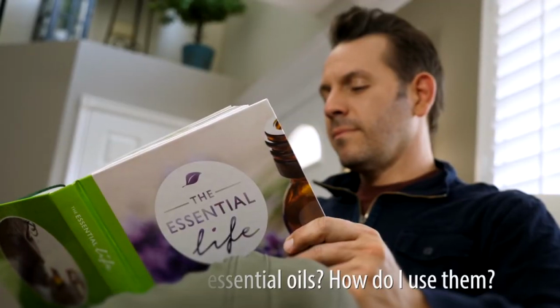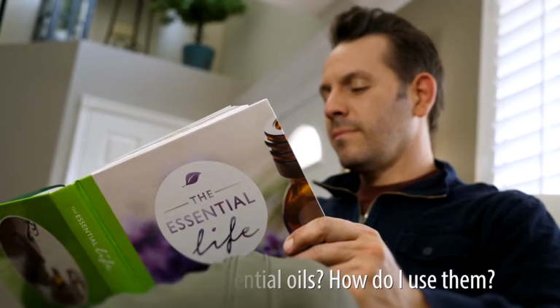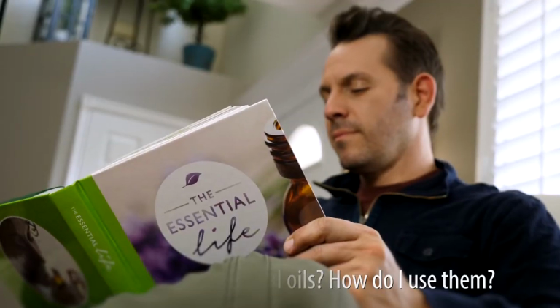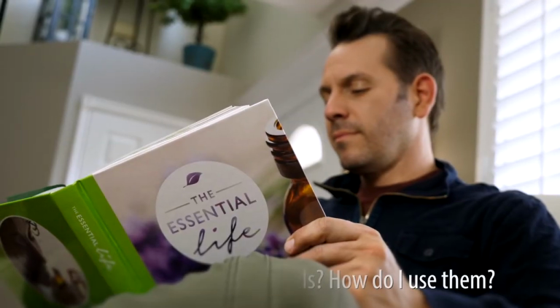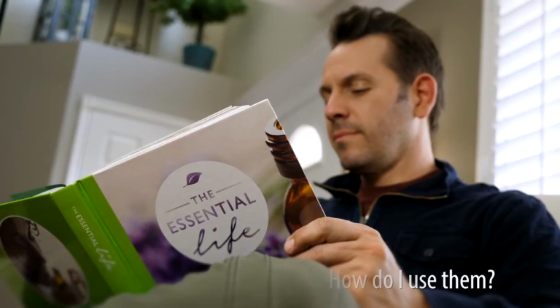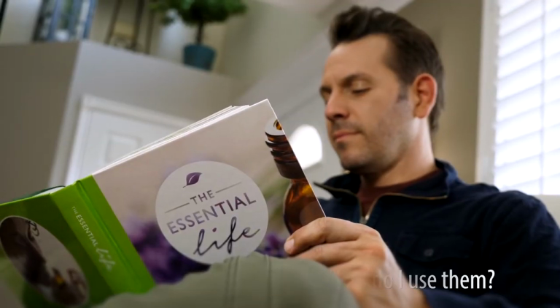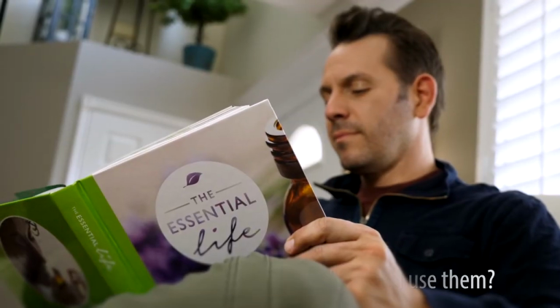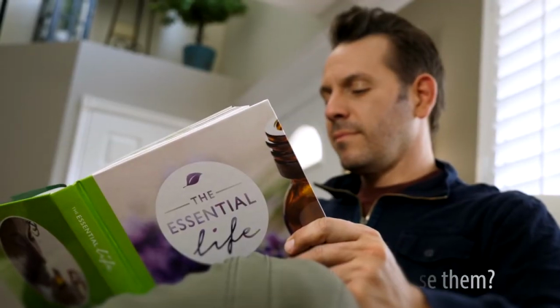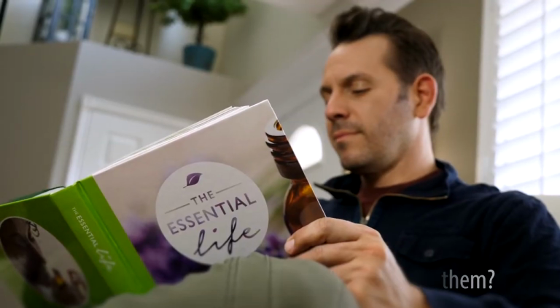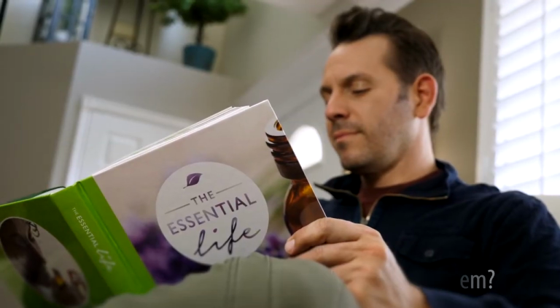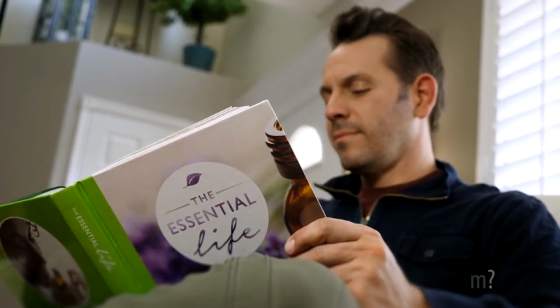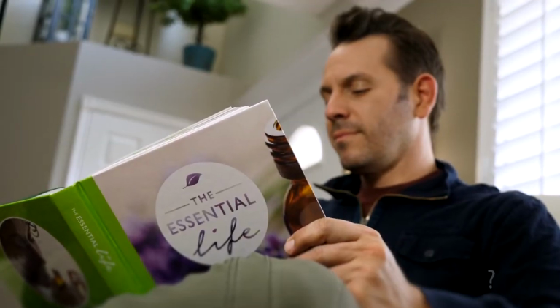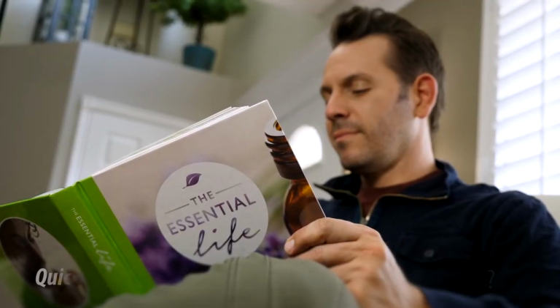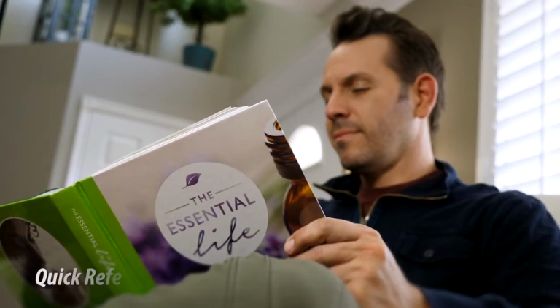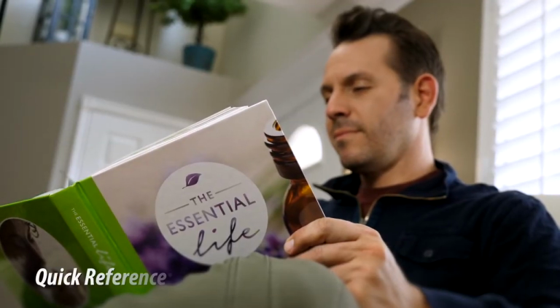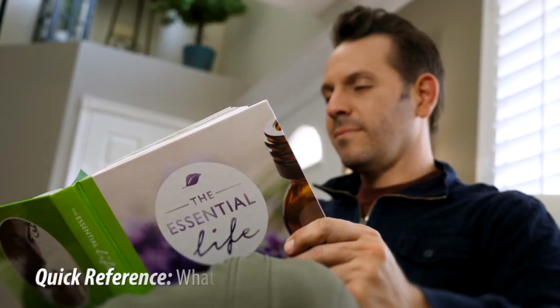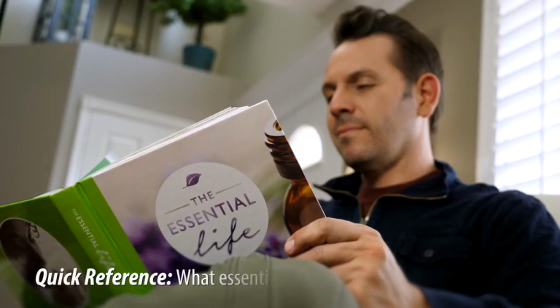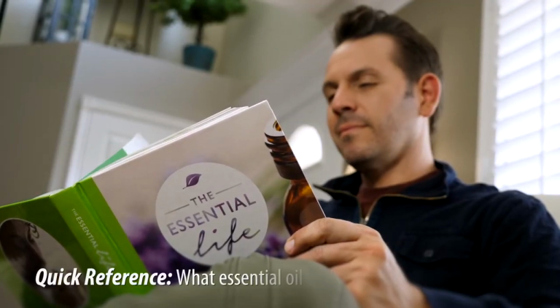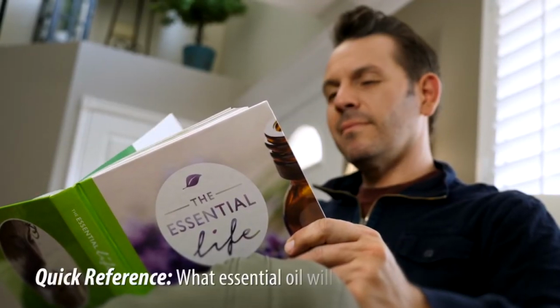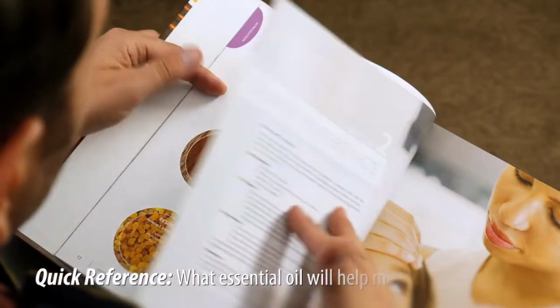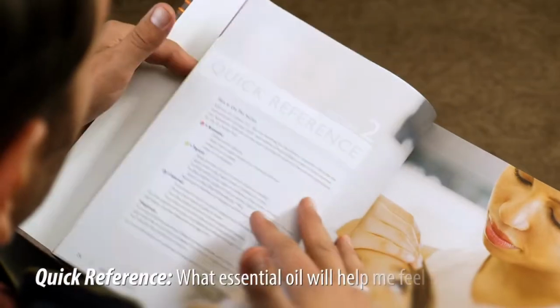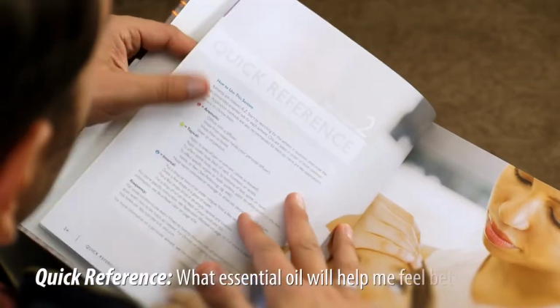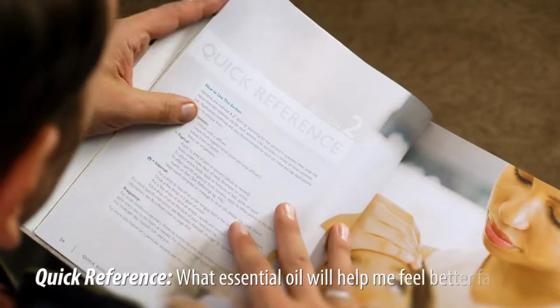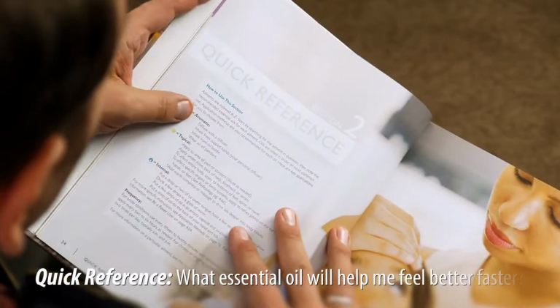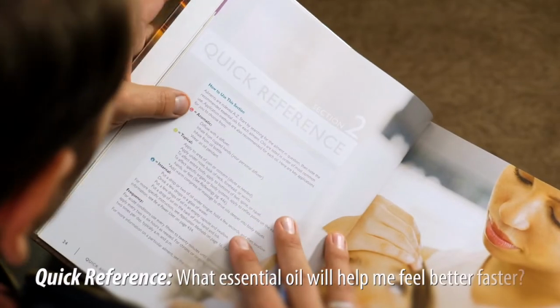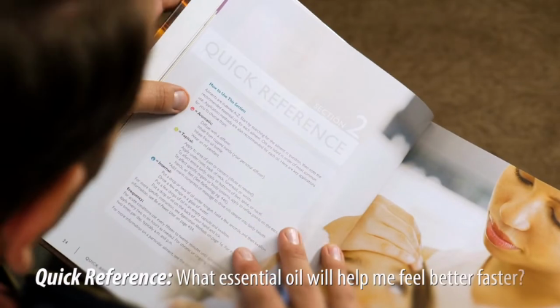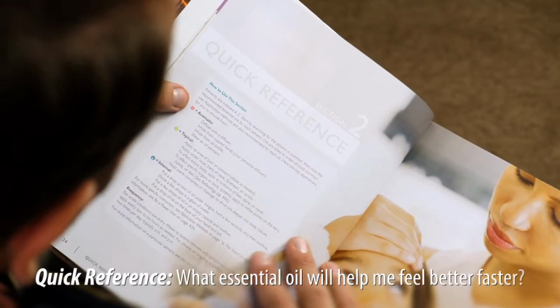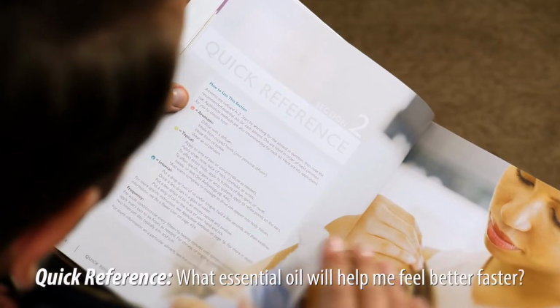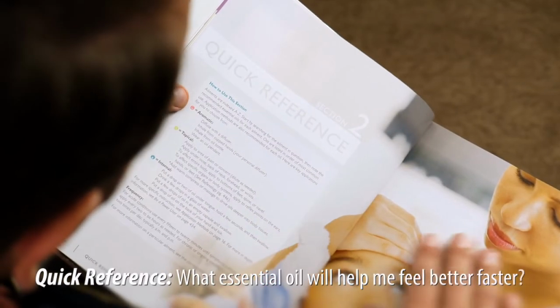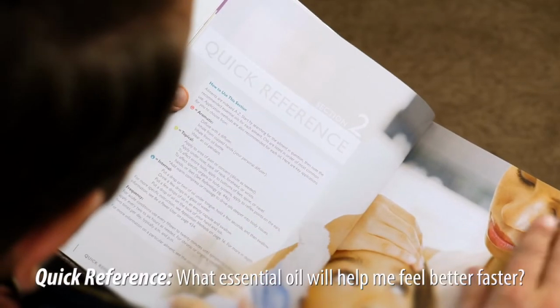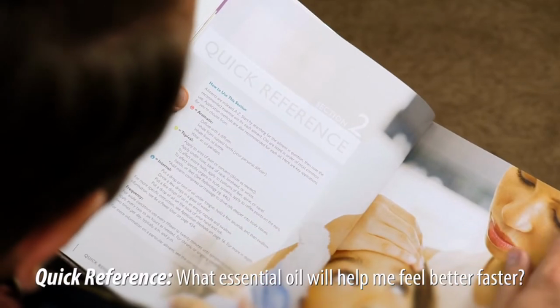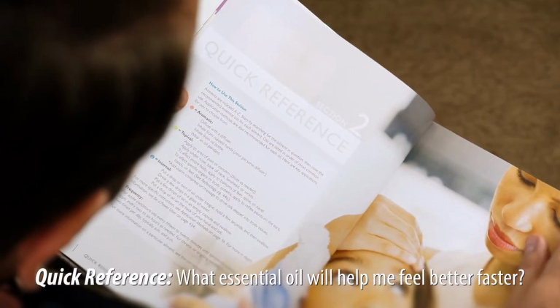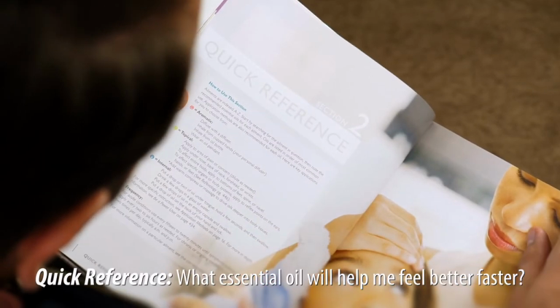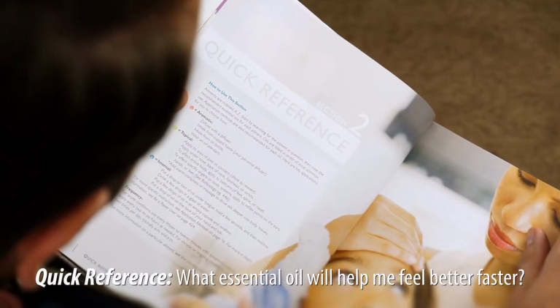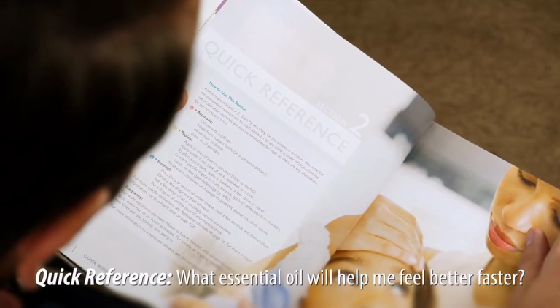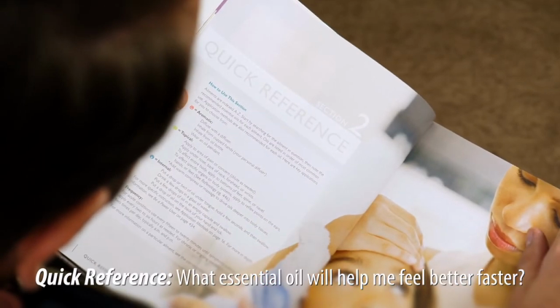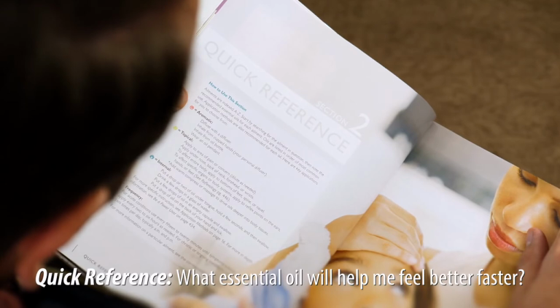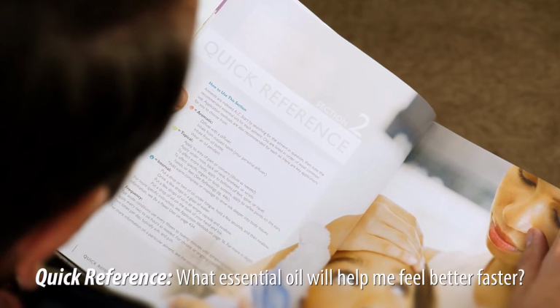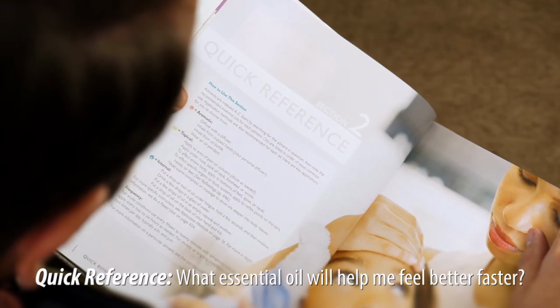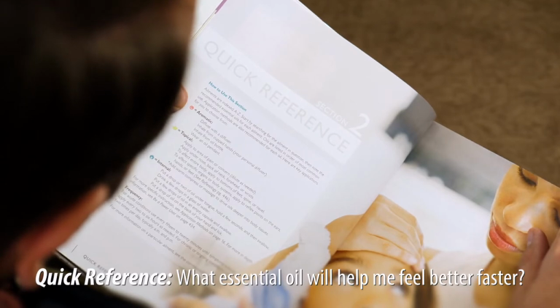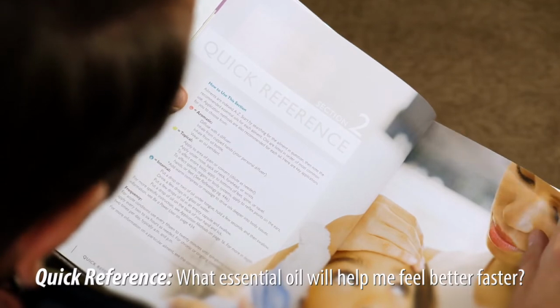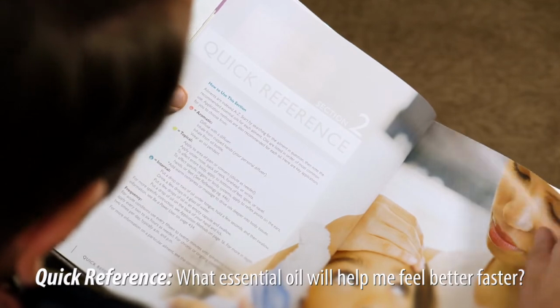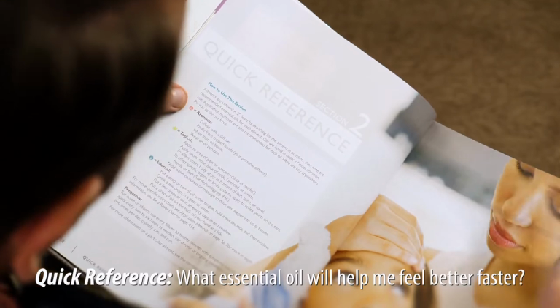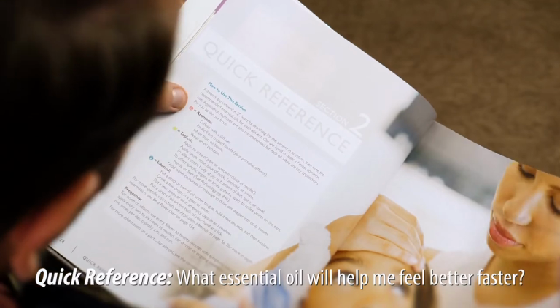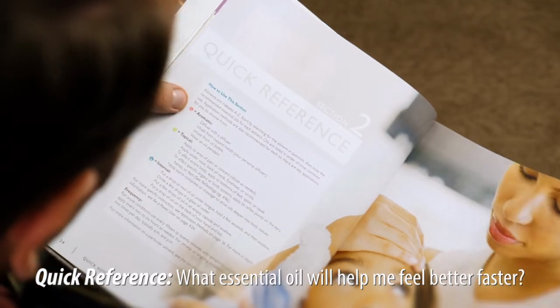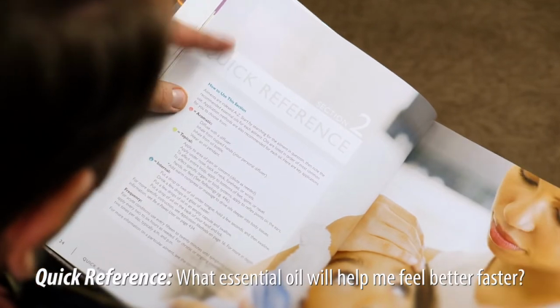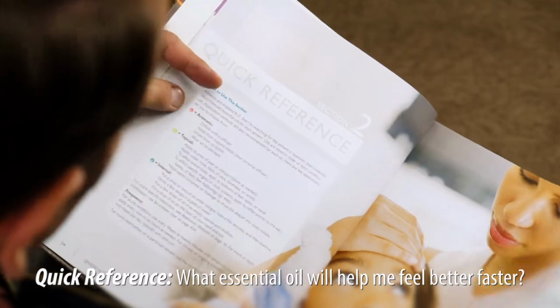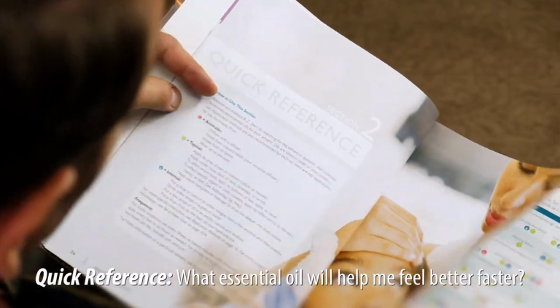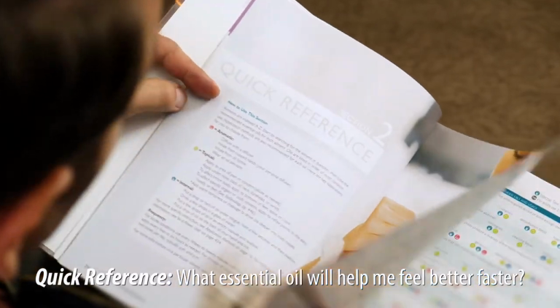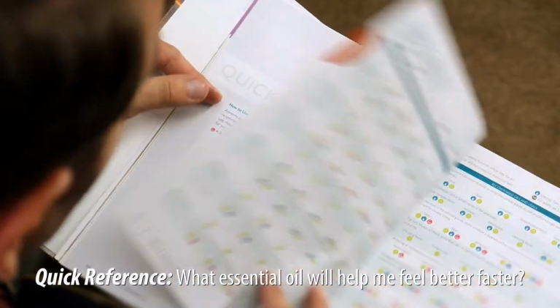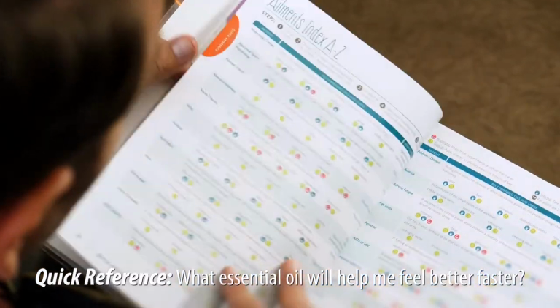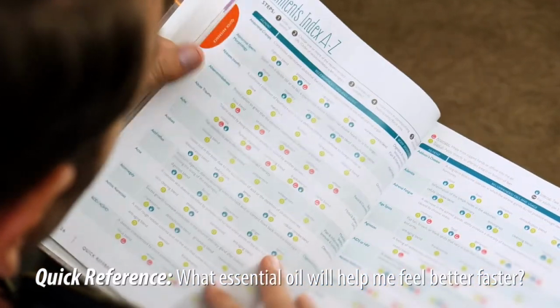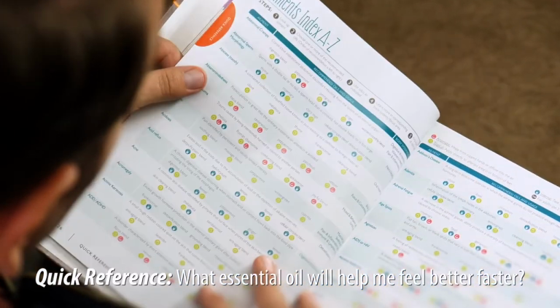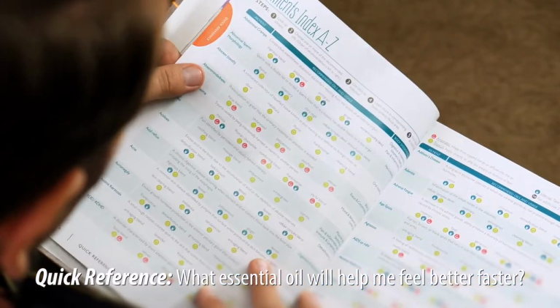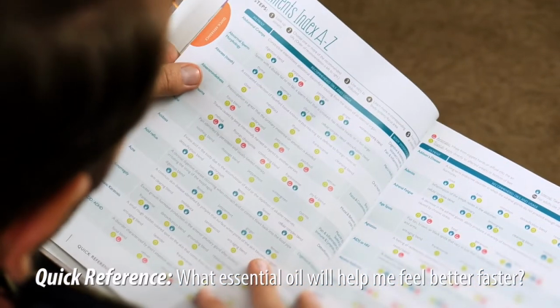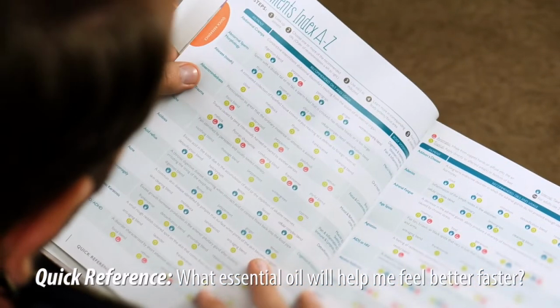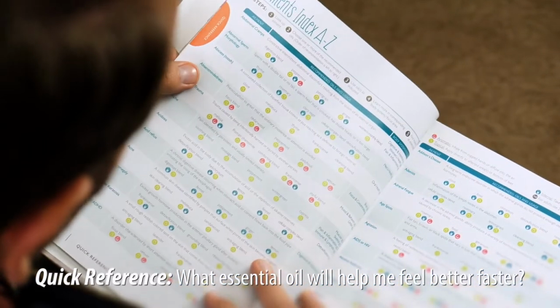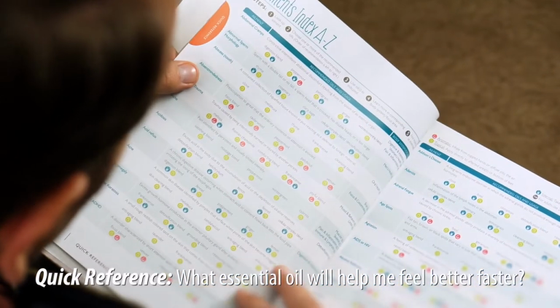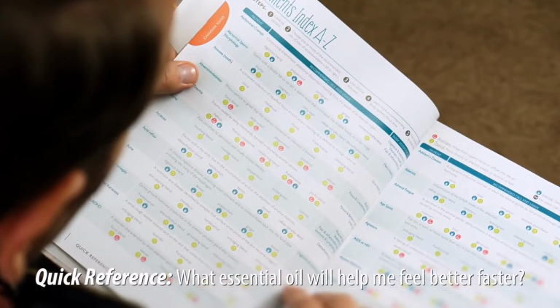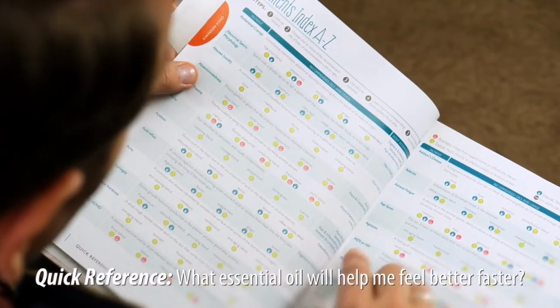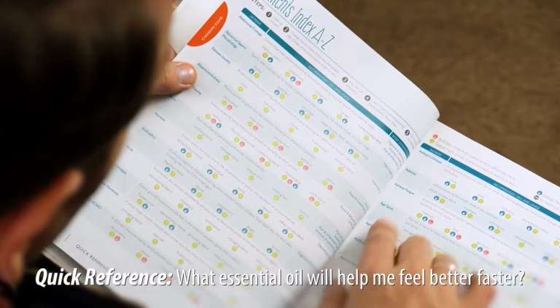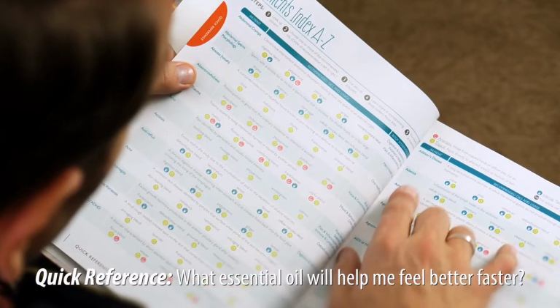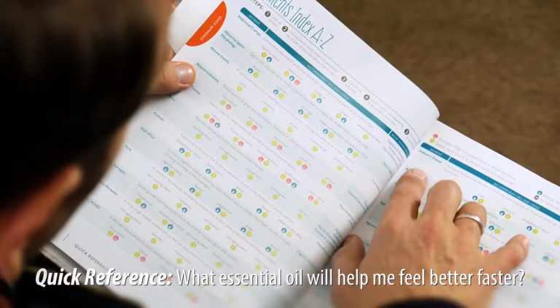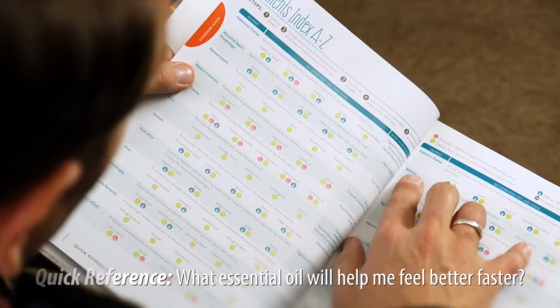In the Quick Reference section, search through over 600 ailments to quickly see the top recommended essential oil solutions.